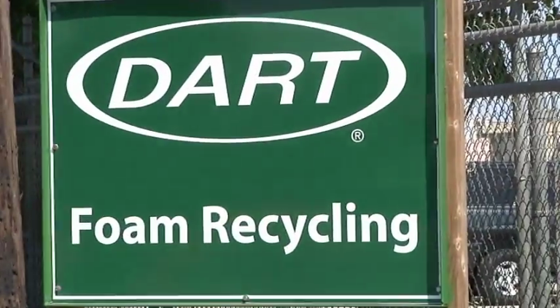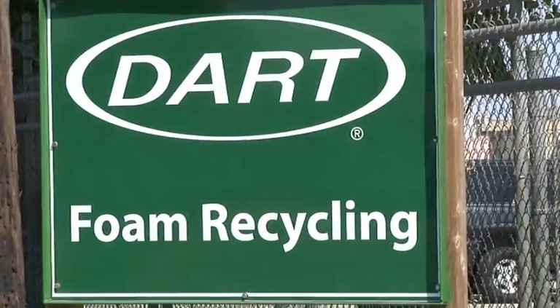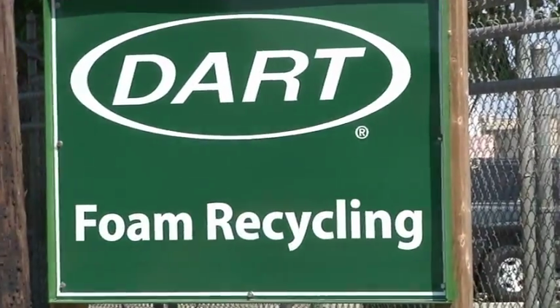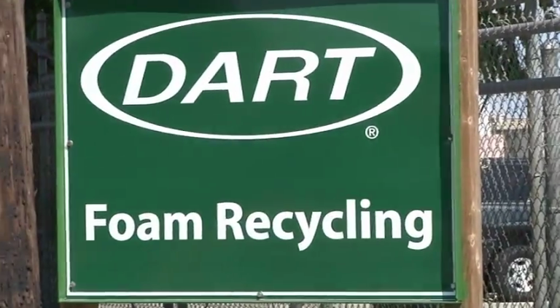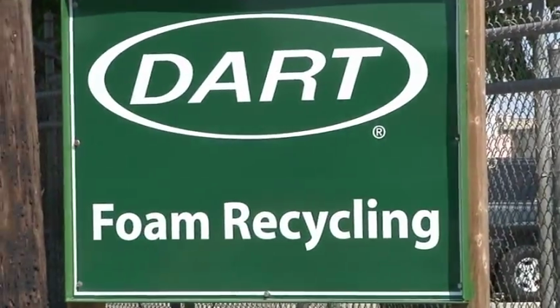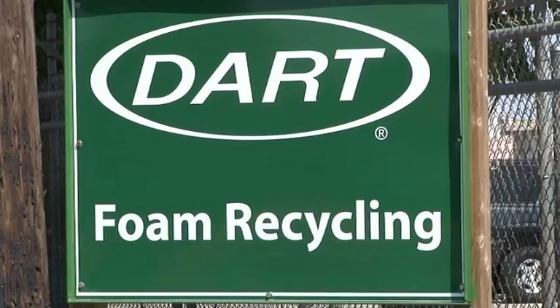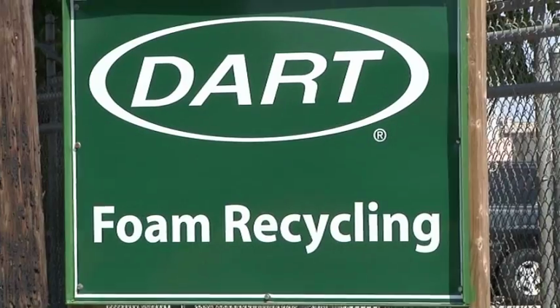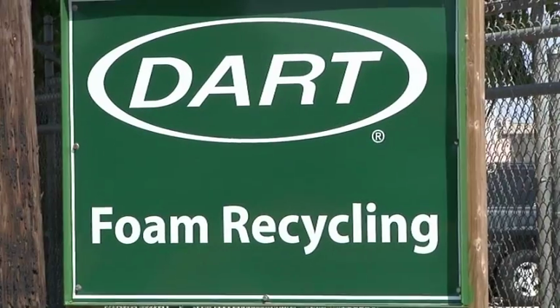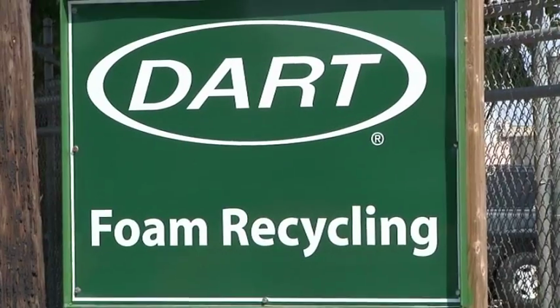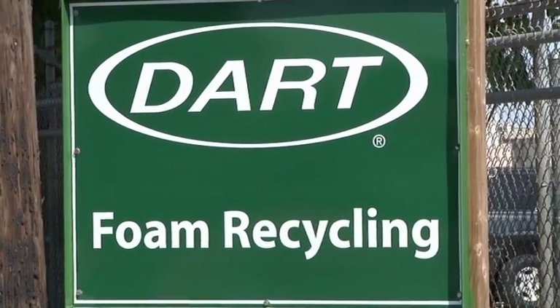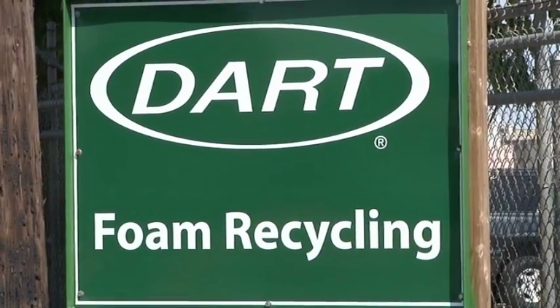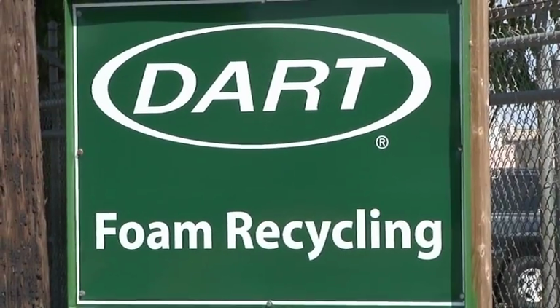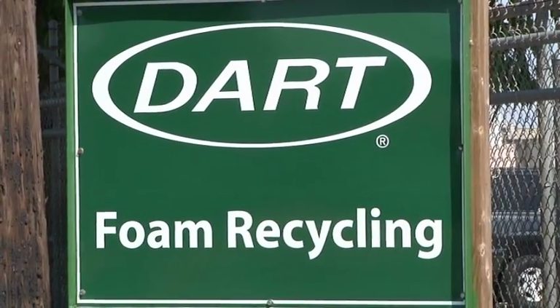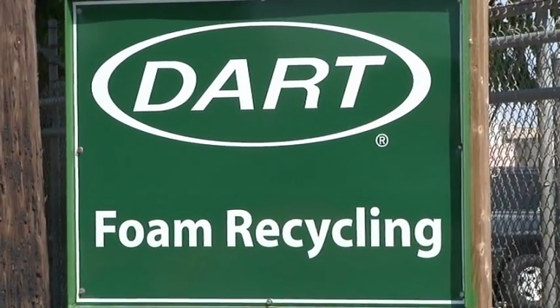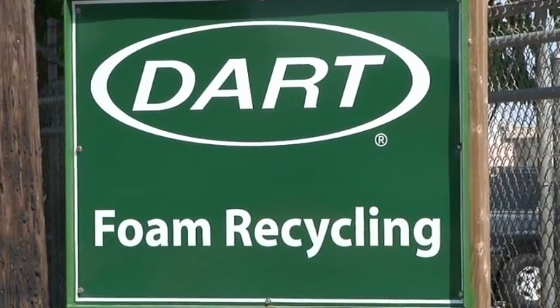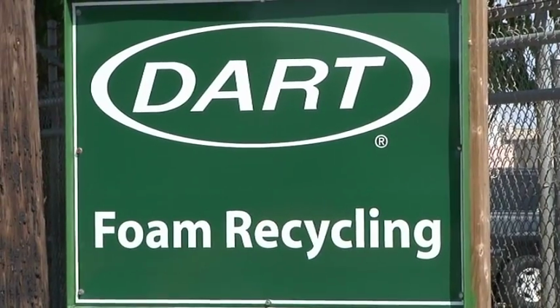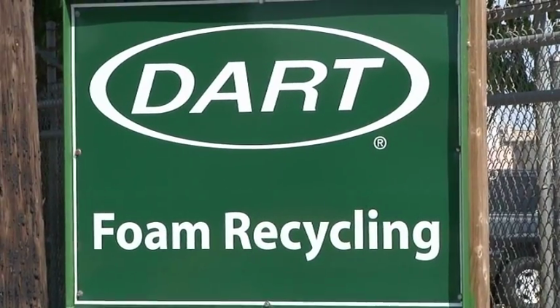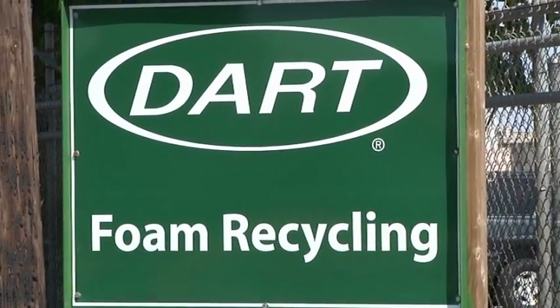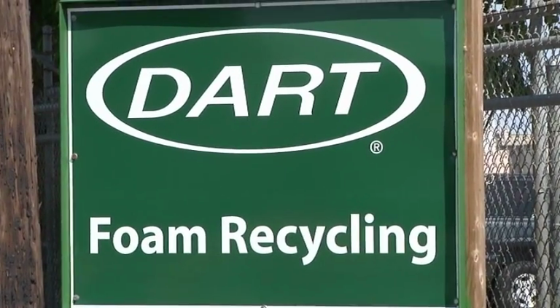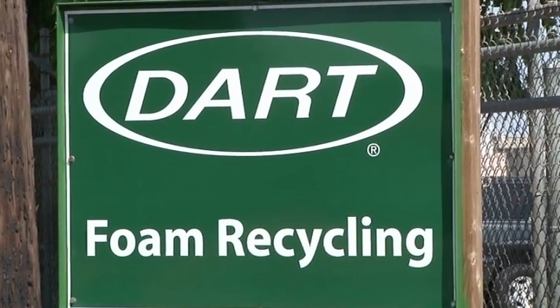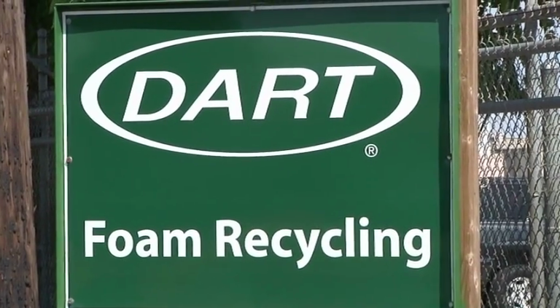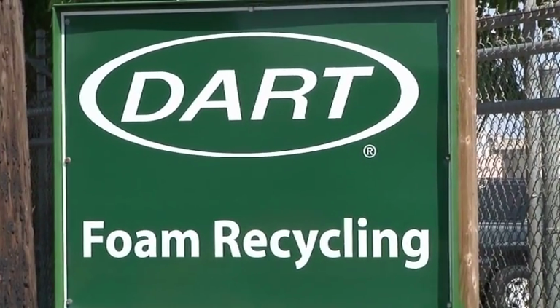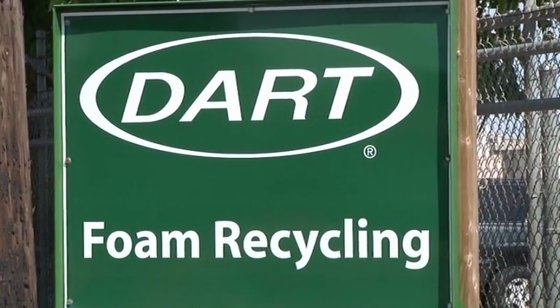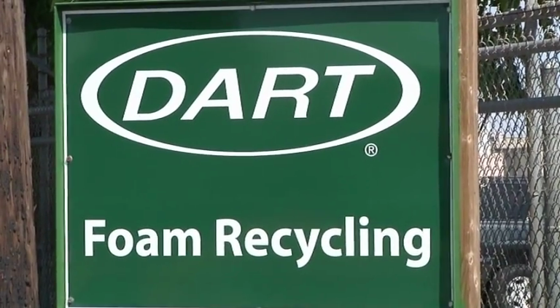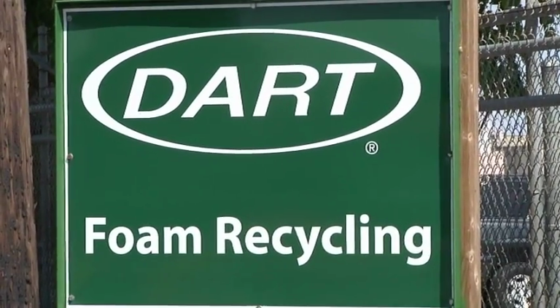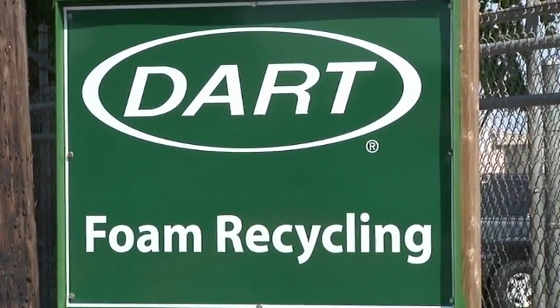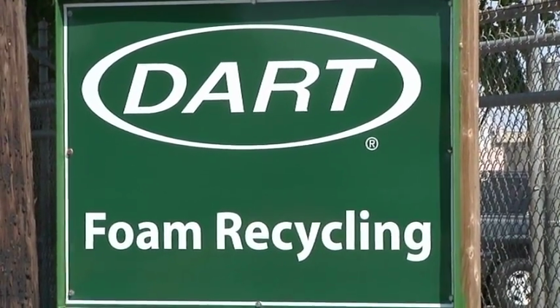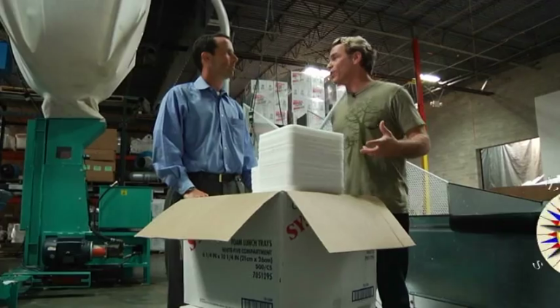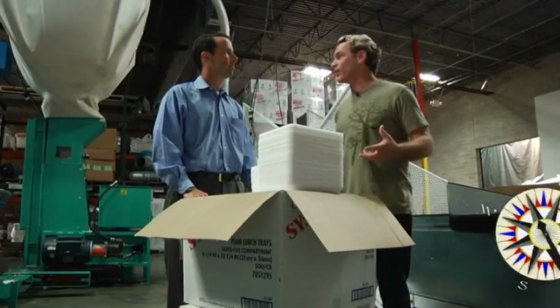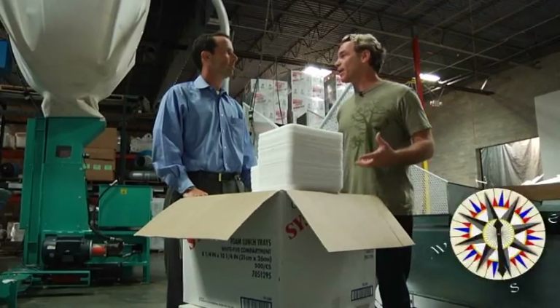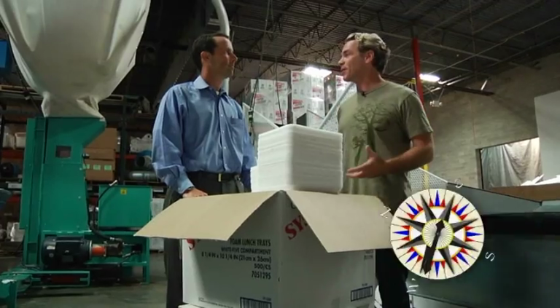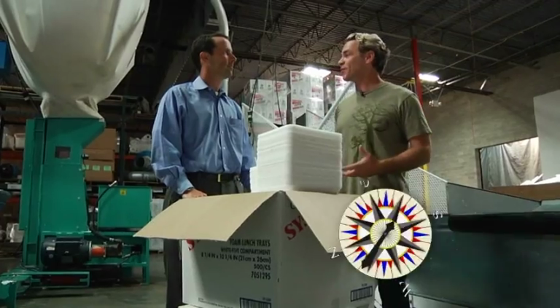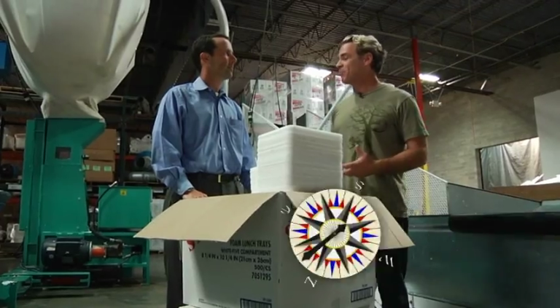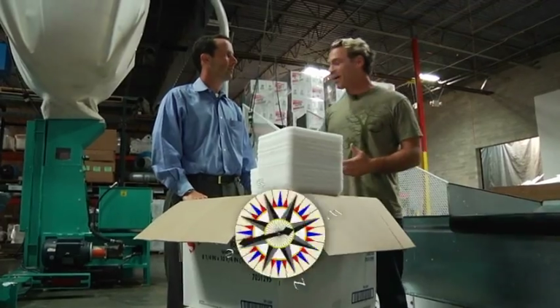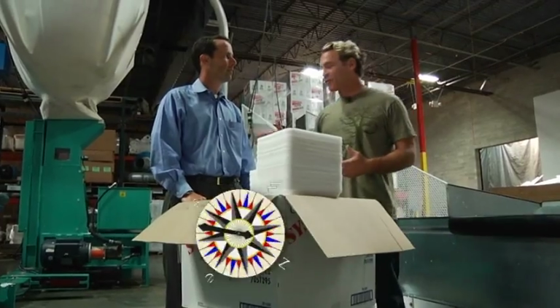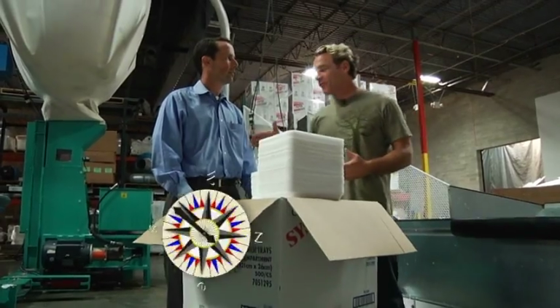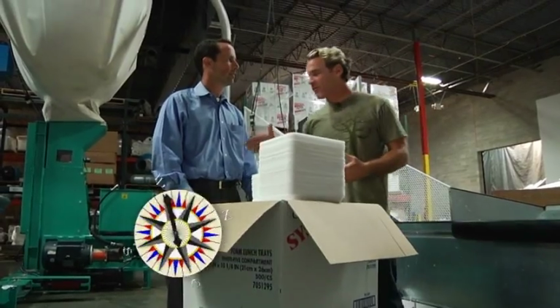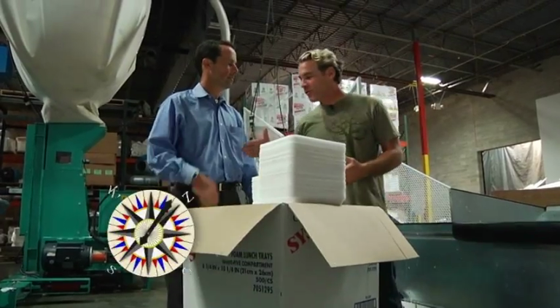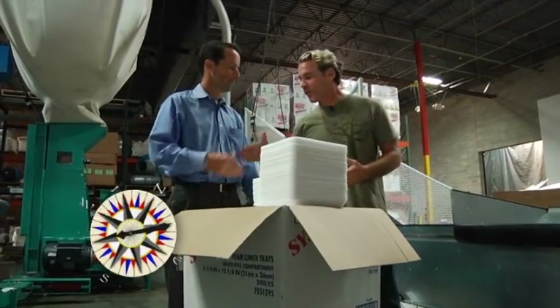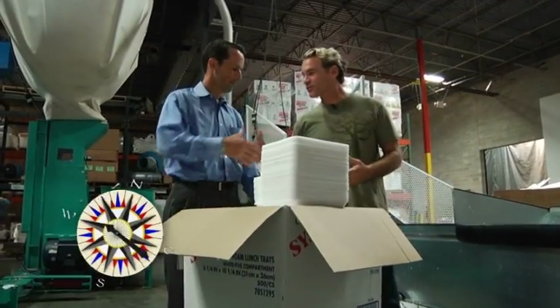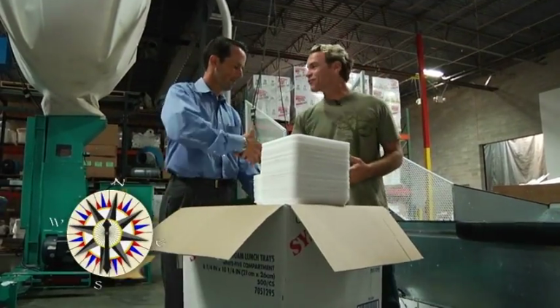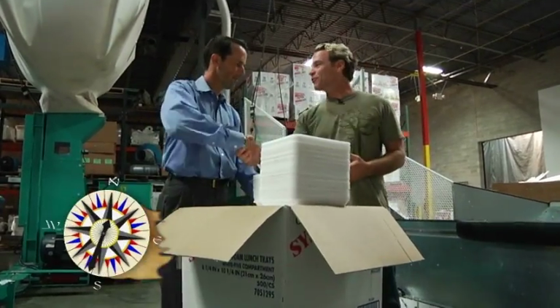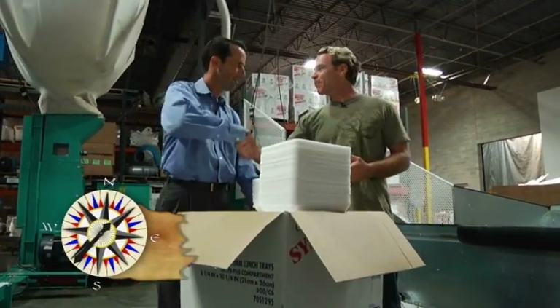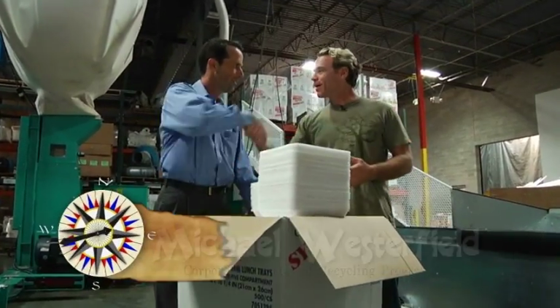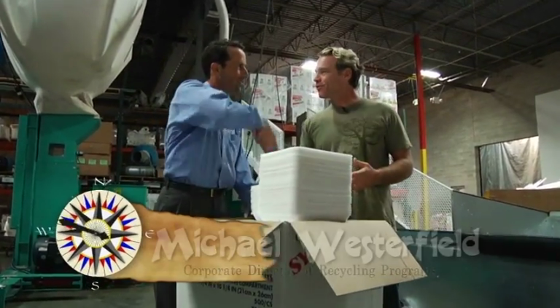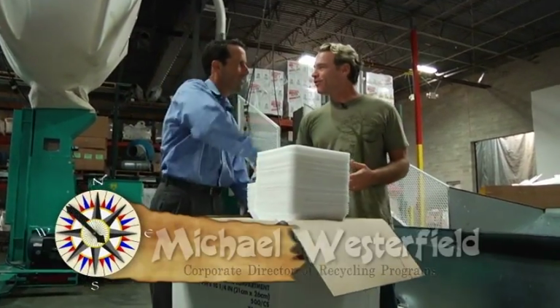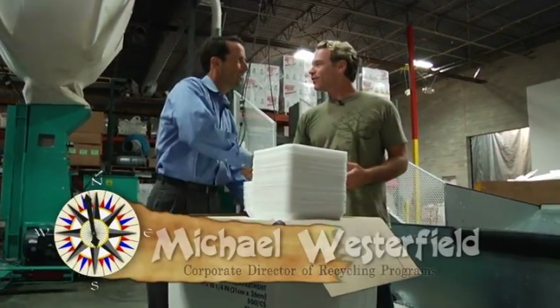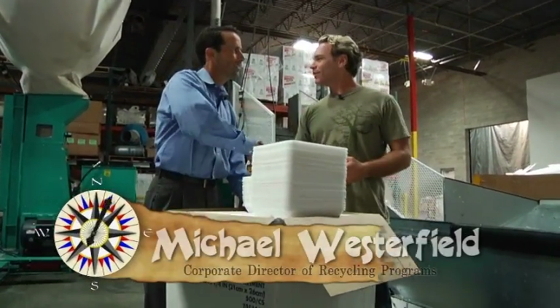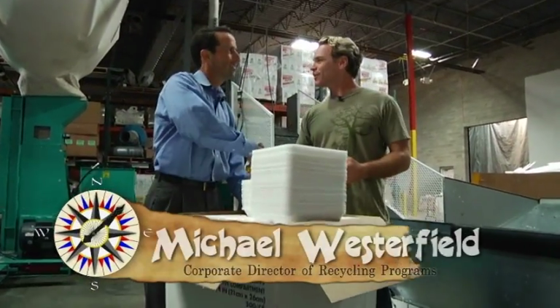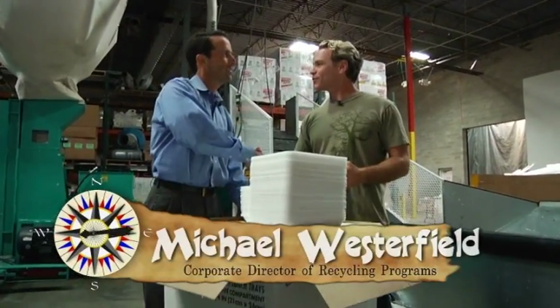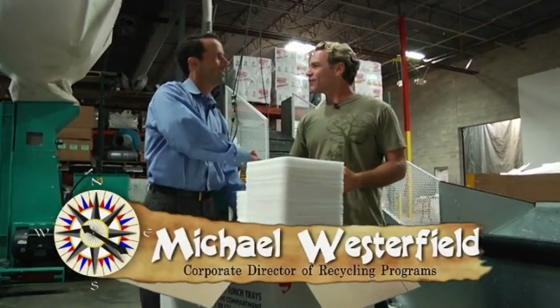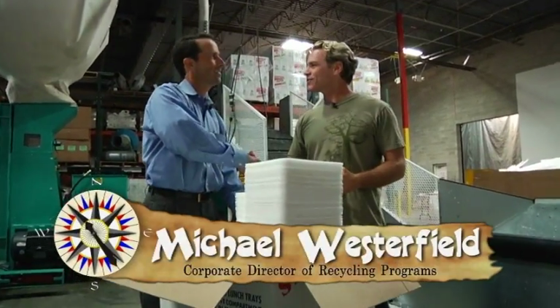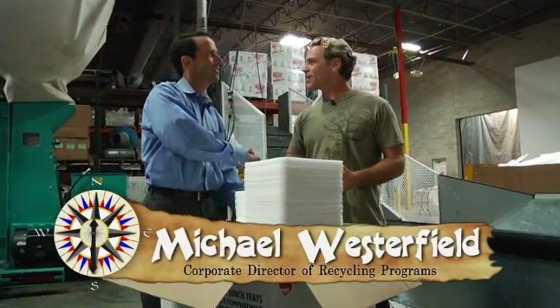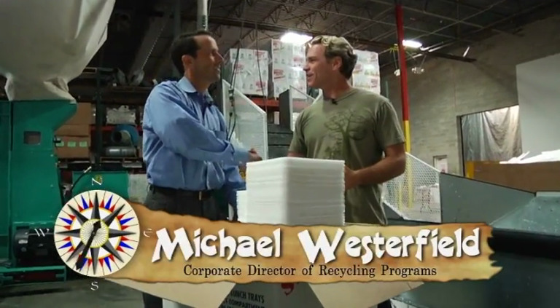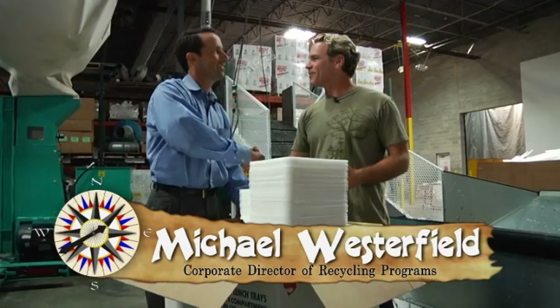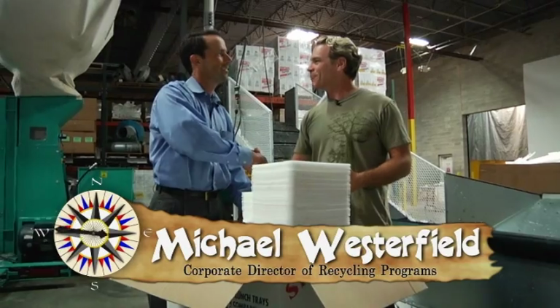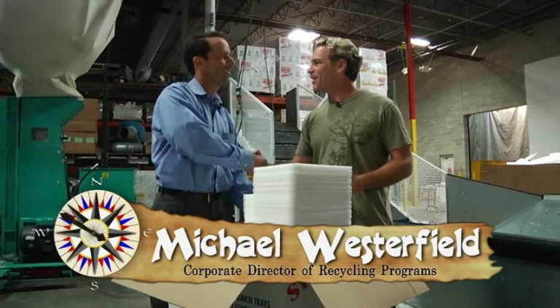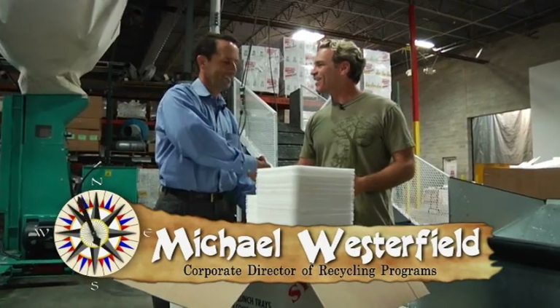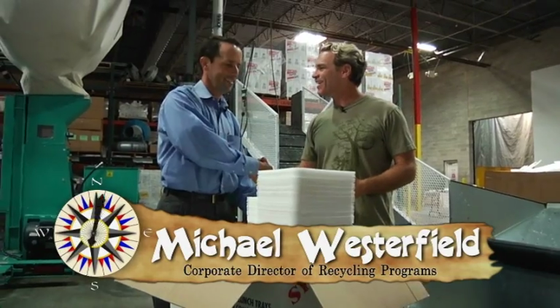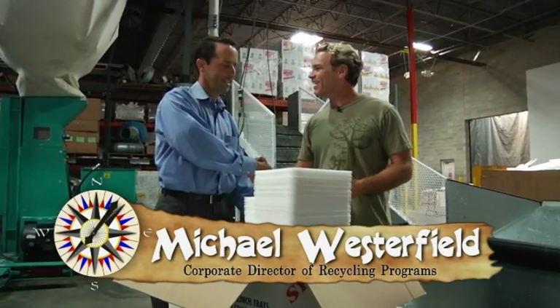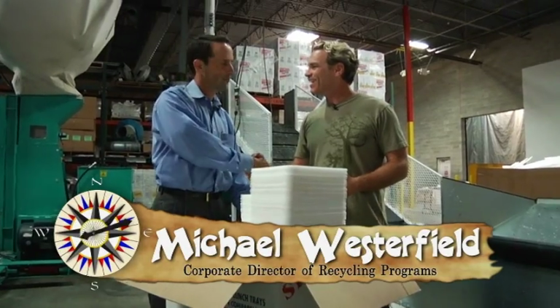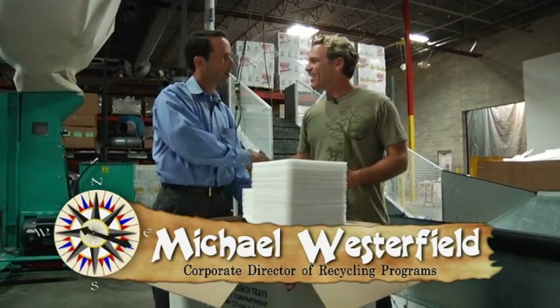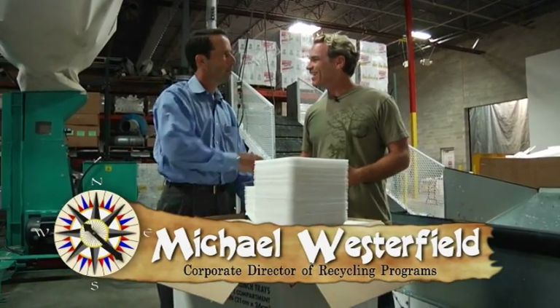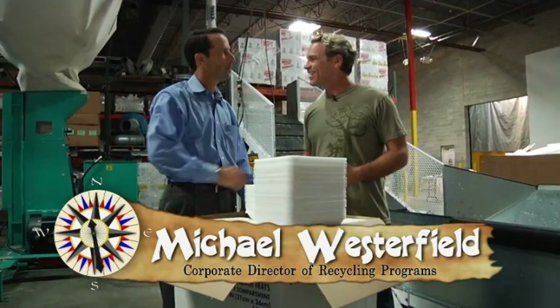We've made our way over to the Dark Container Corp in Lodi, California, and I'm here with Michael Westerfield. Michael, thanks for having us out here. Thanks for coming.